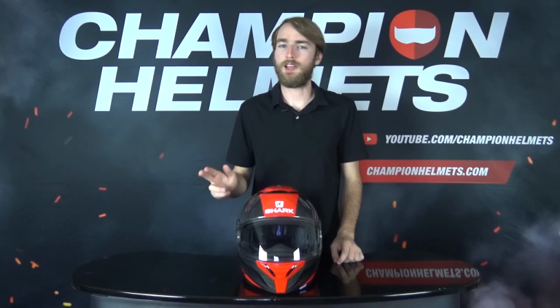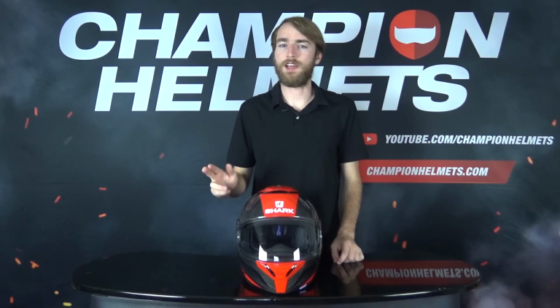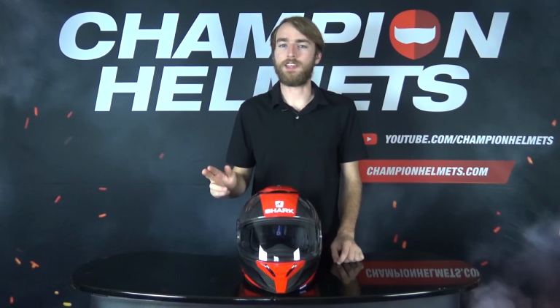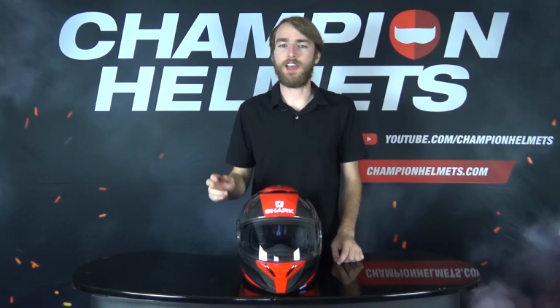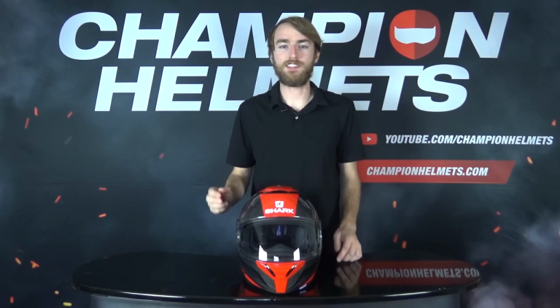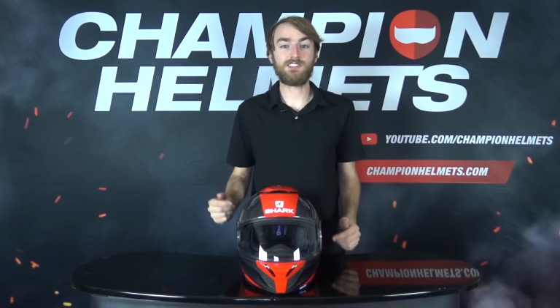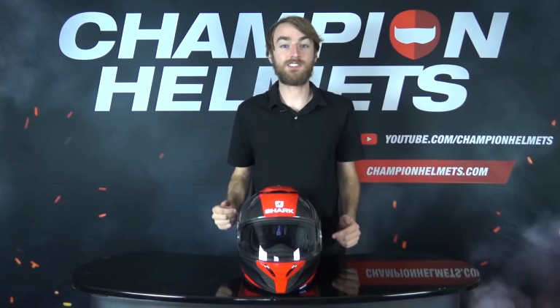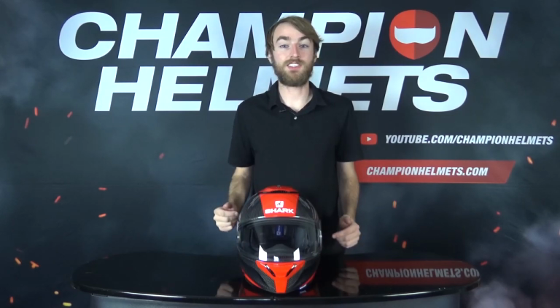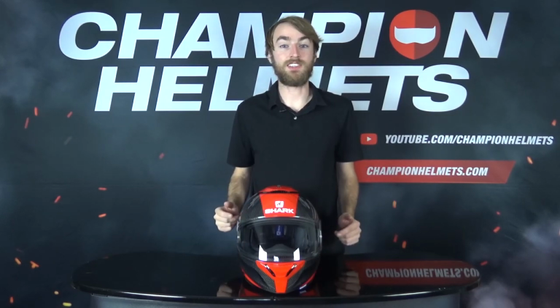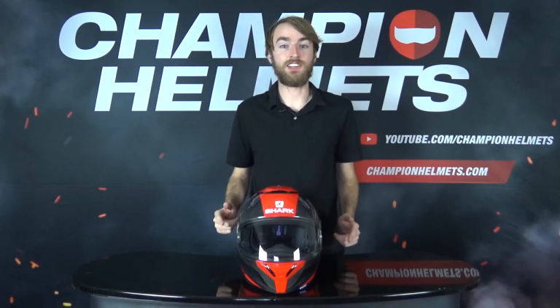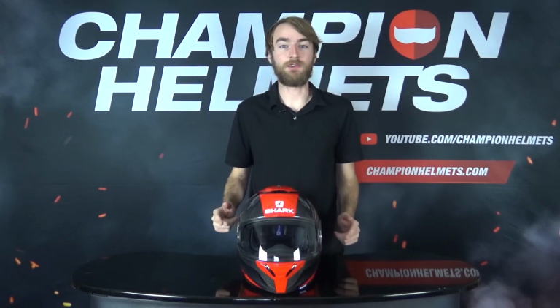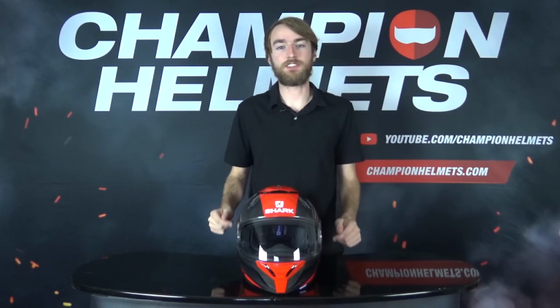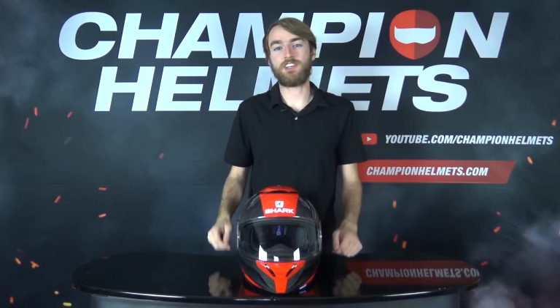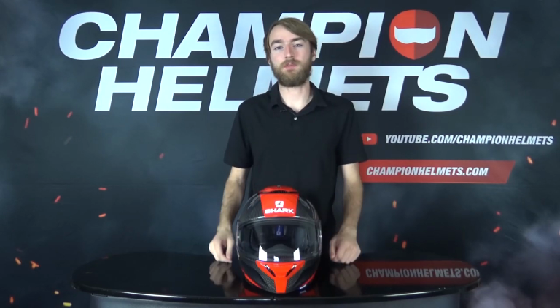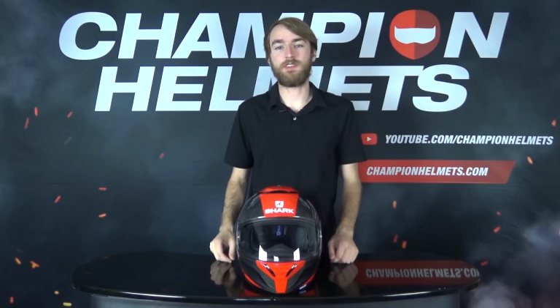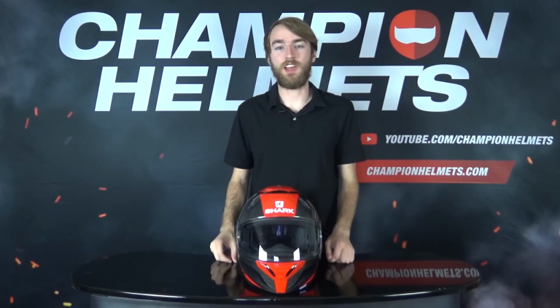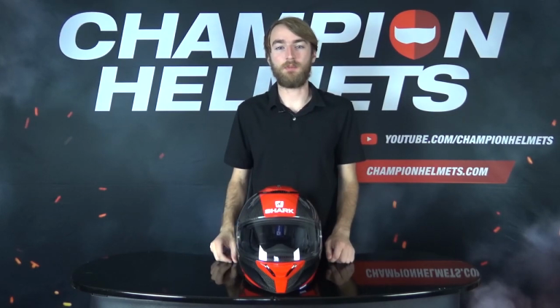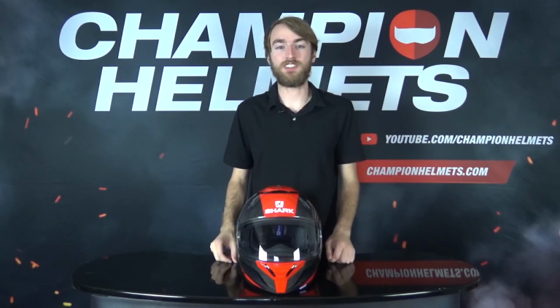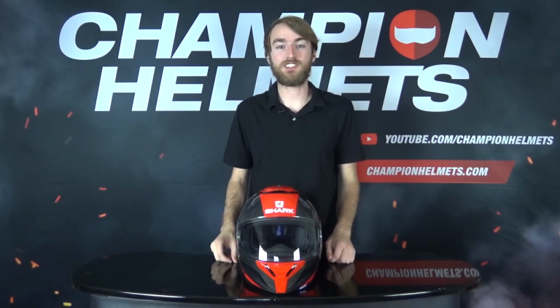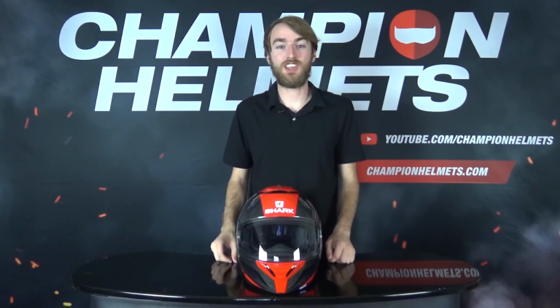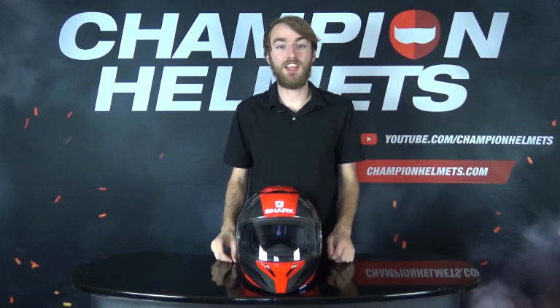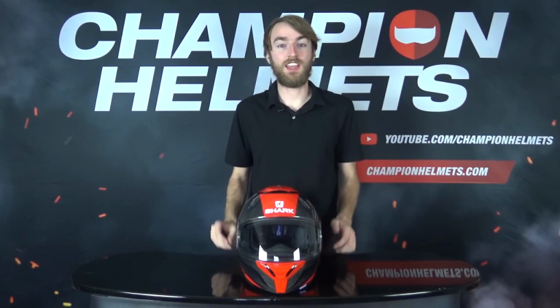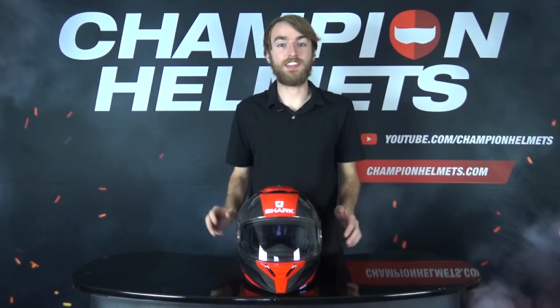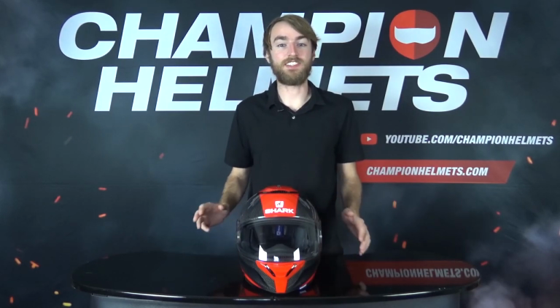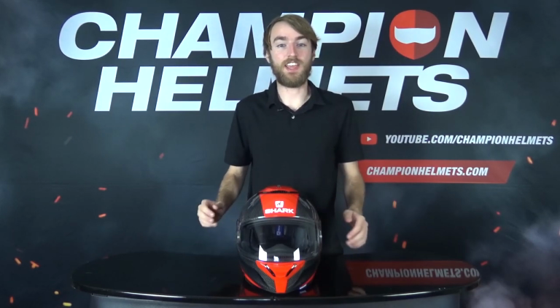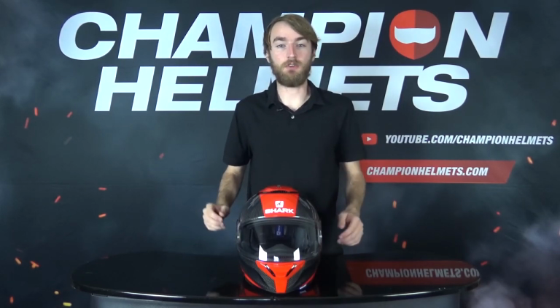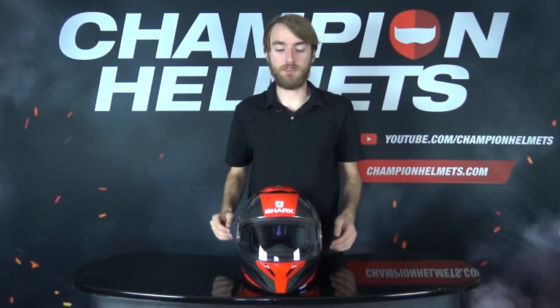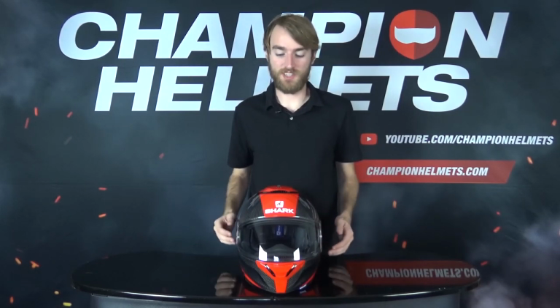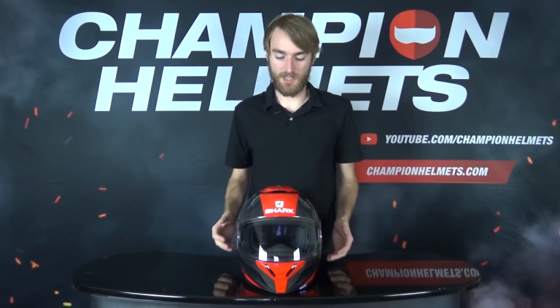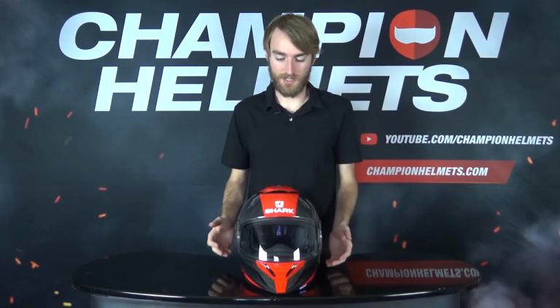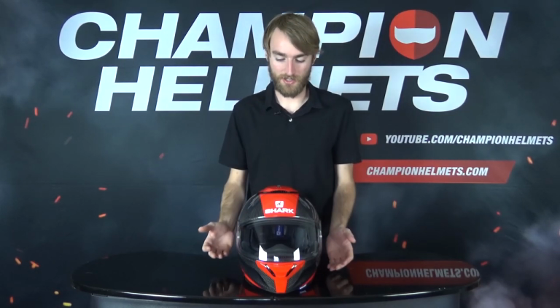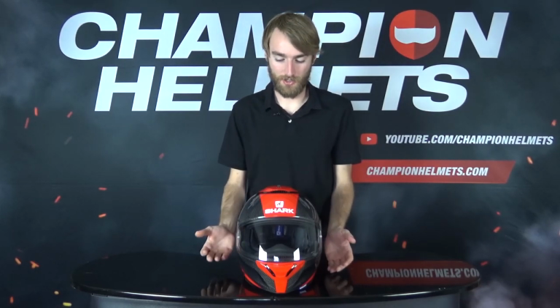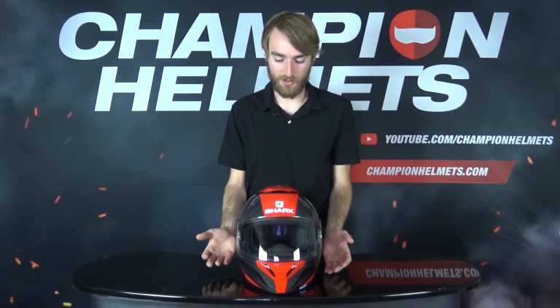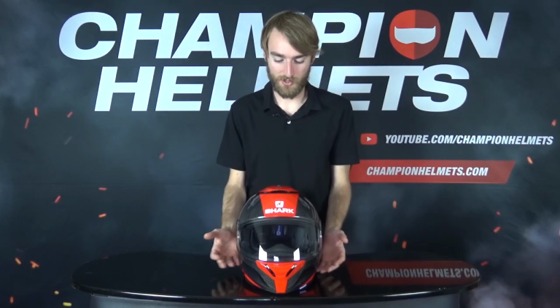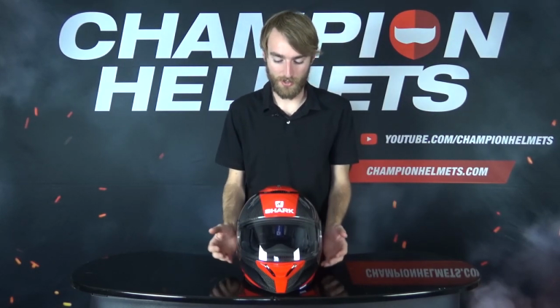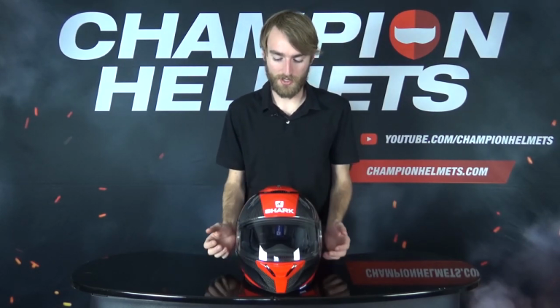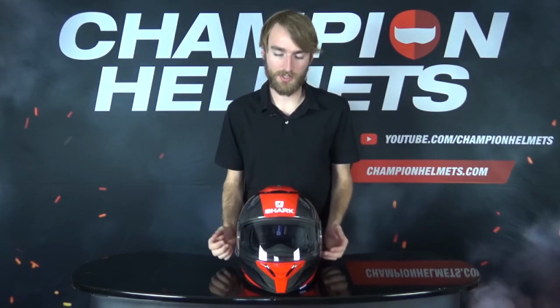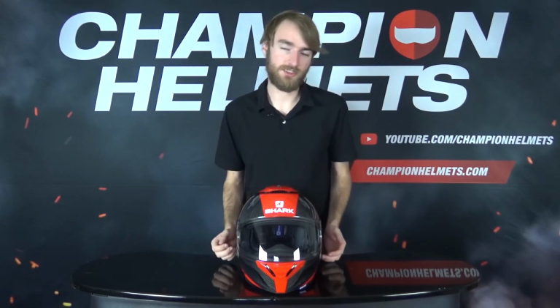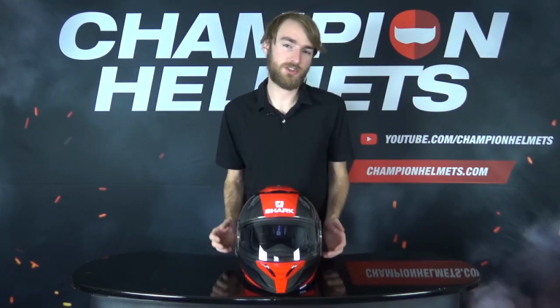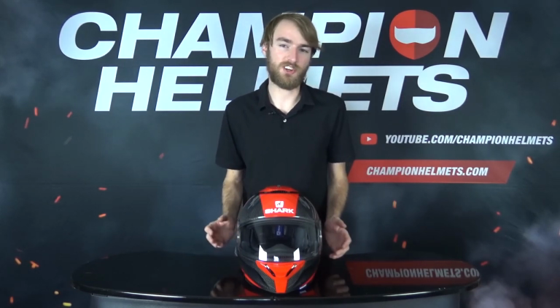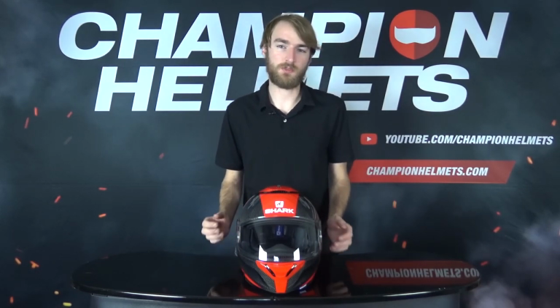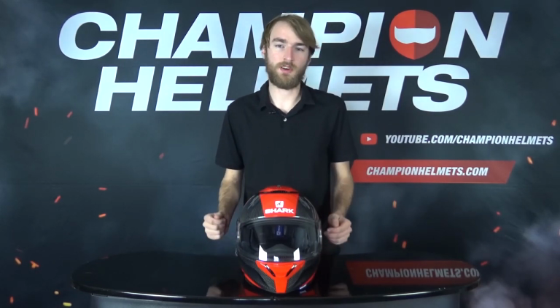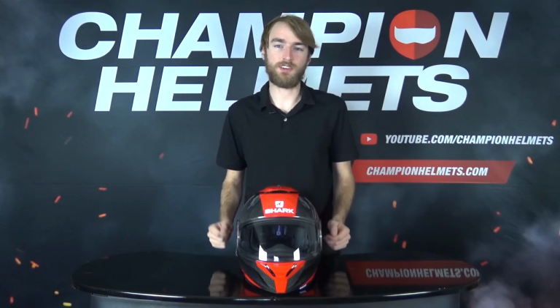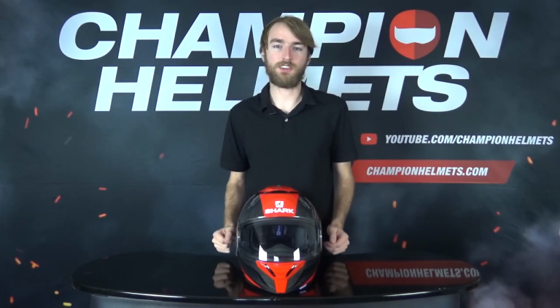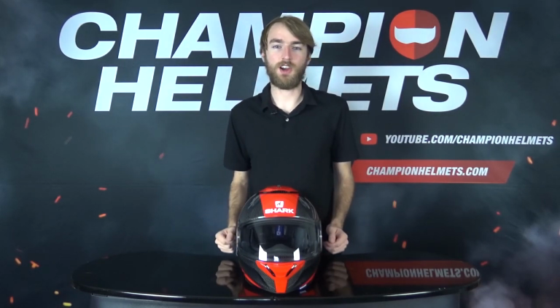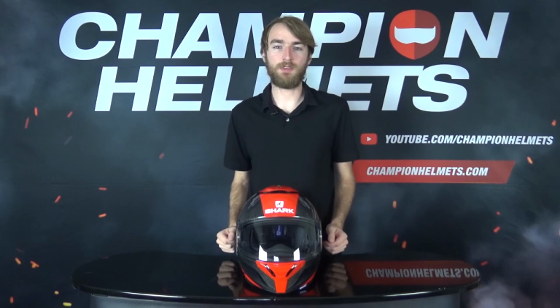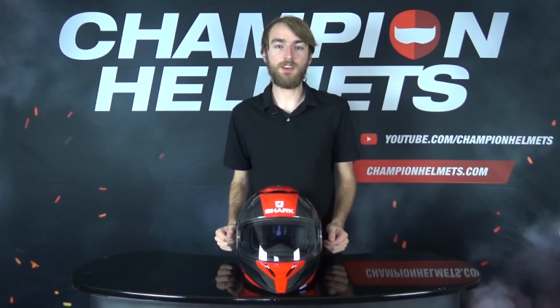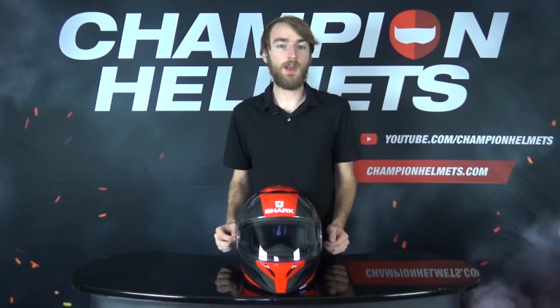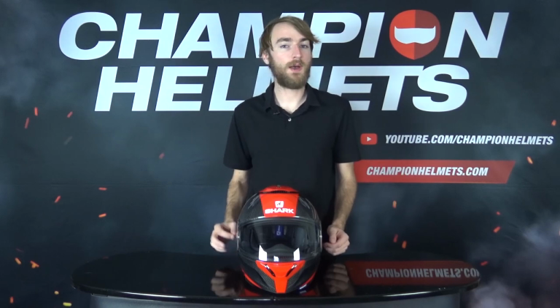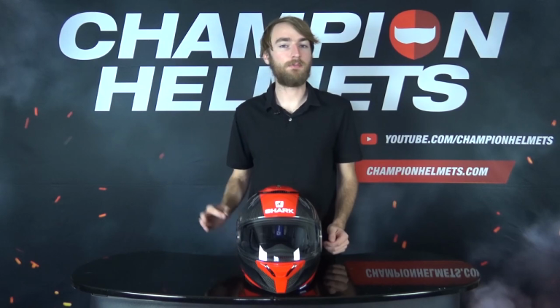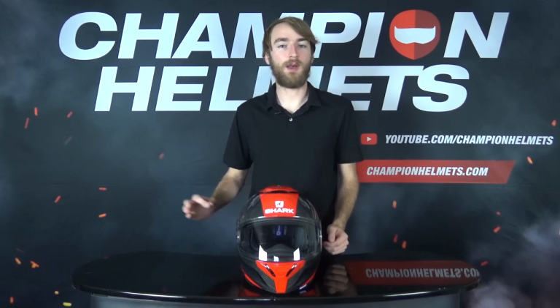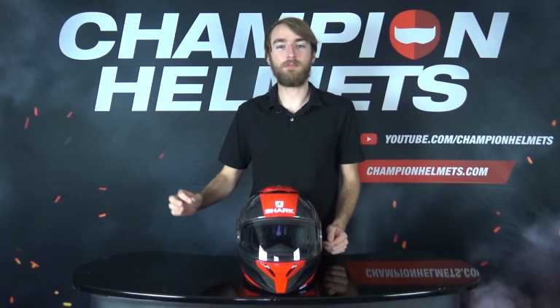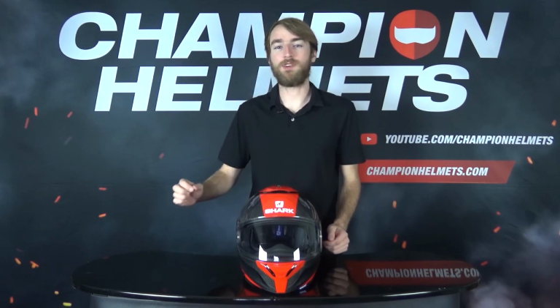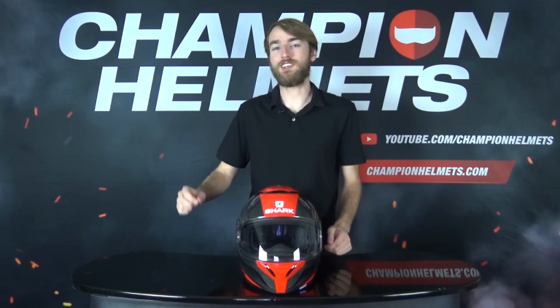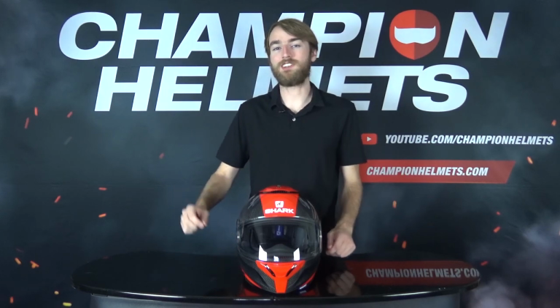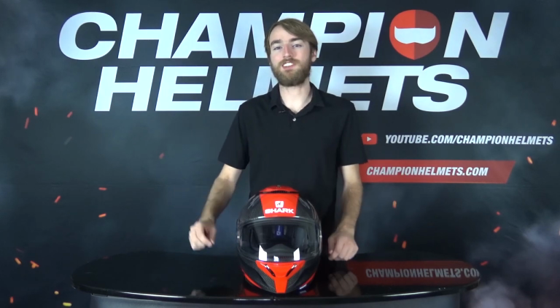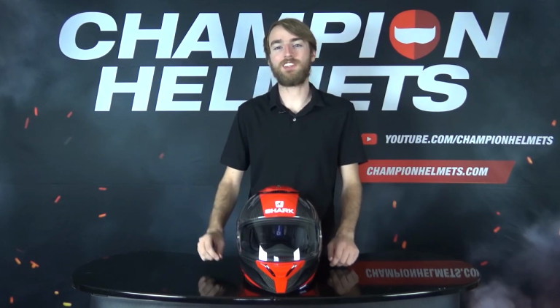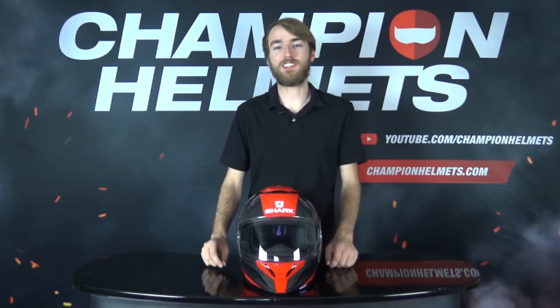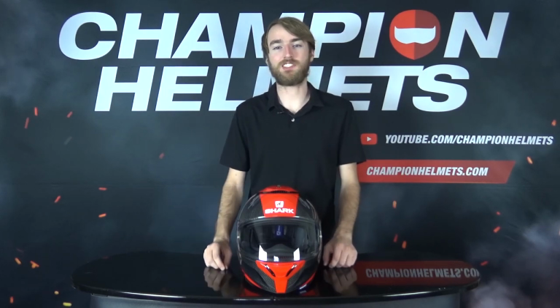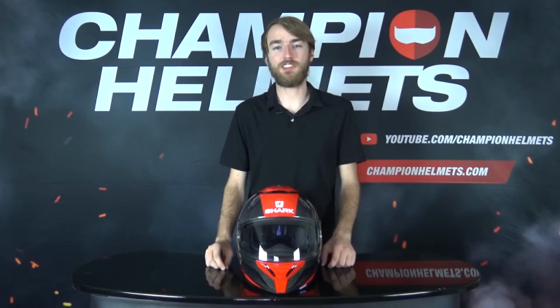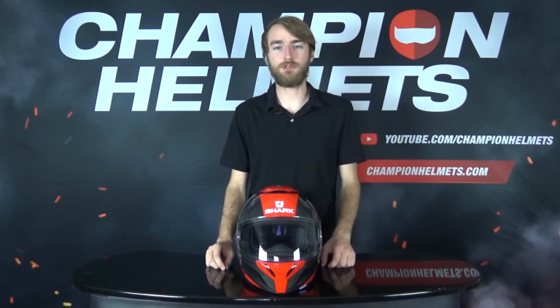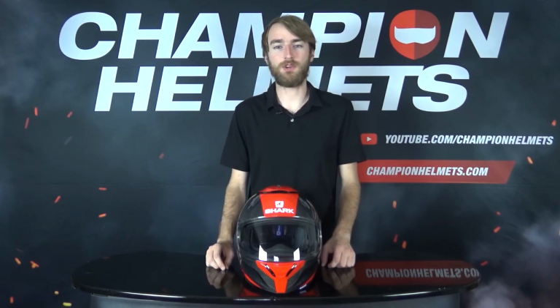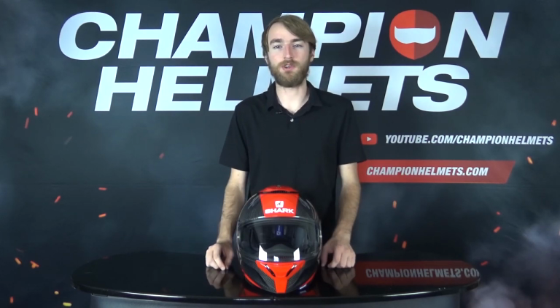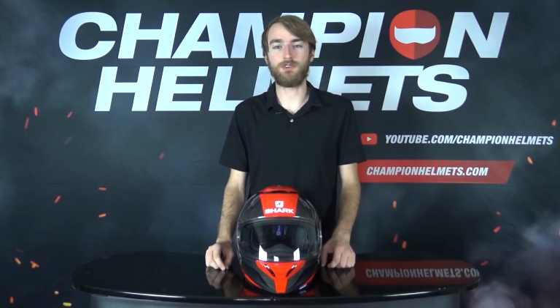Hi guys, Keegan here with Champion Helmets, and today we'll be taking a closer look at the Shark Spartan Carbon by putting it to the test on the road.